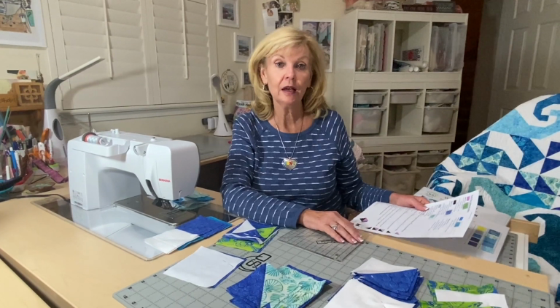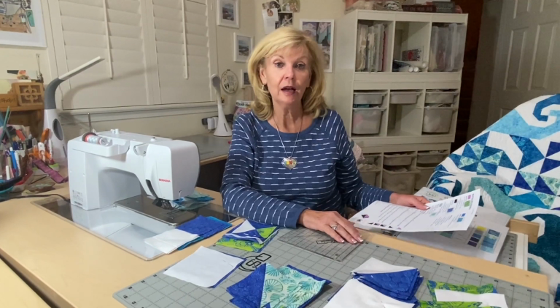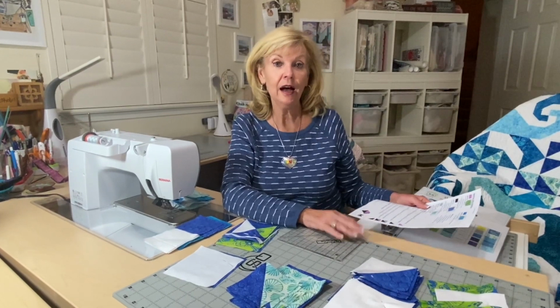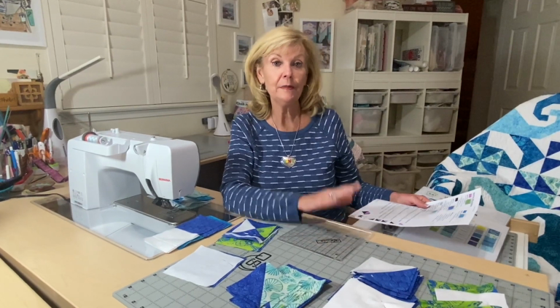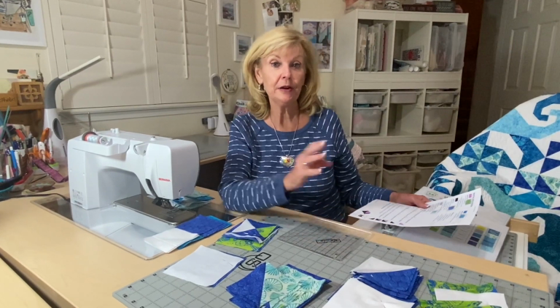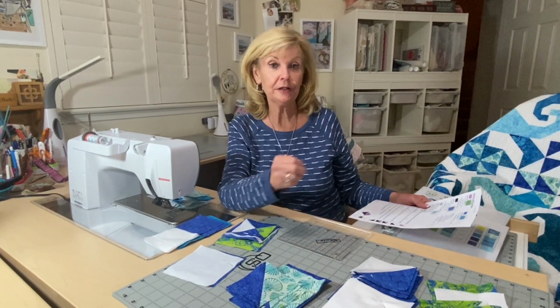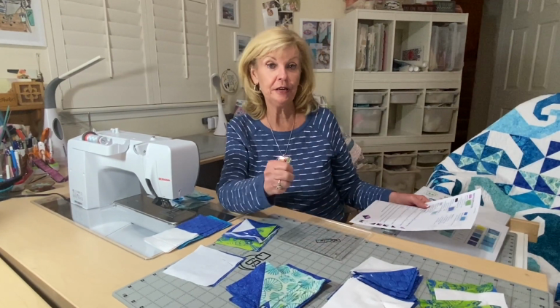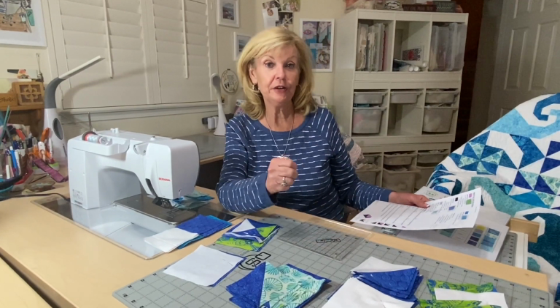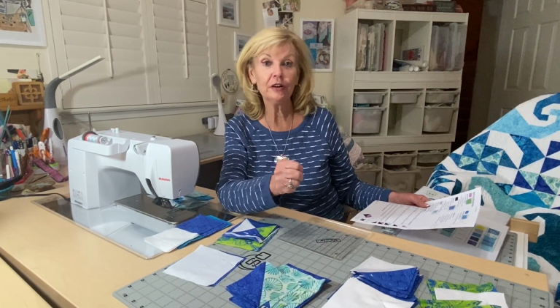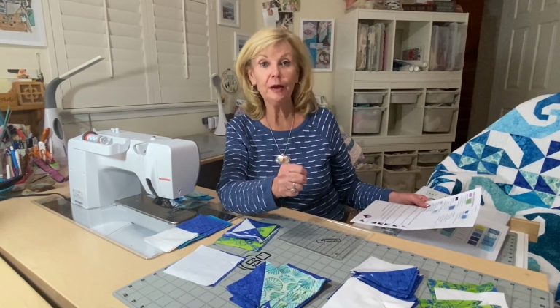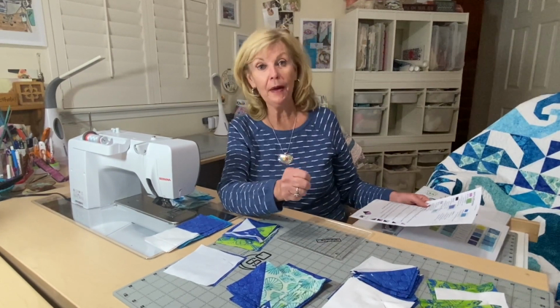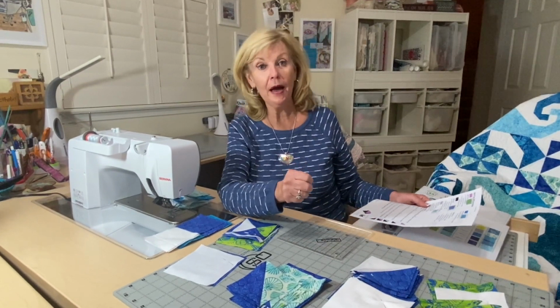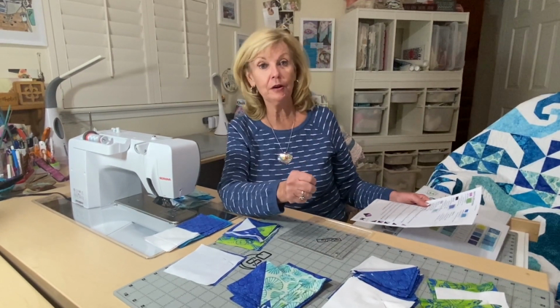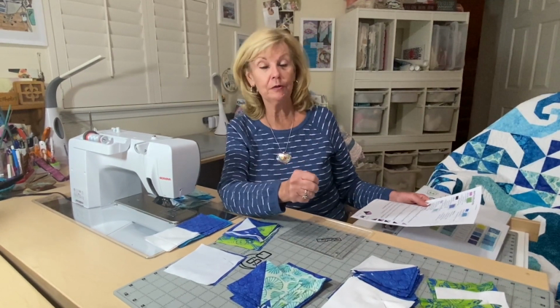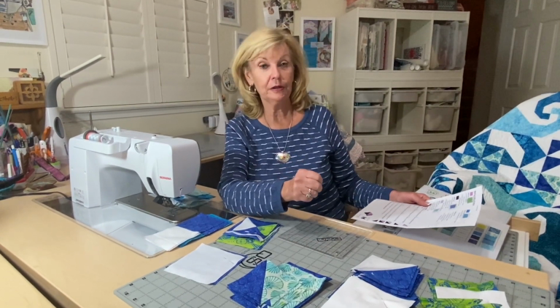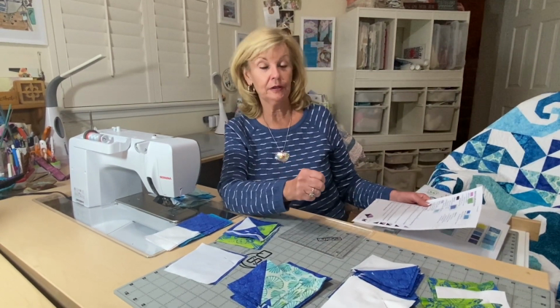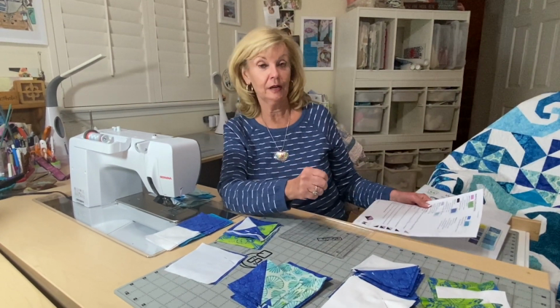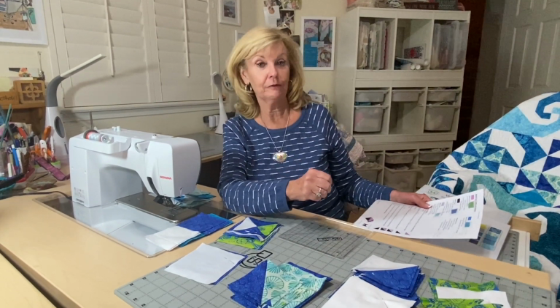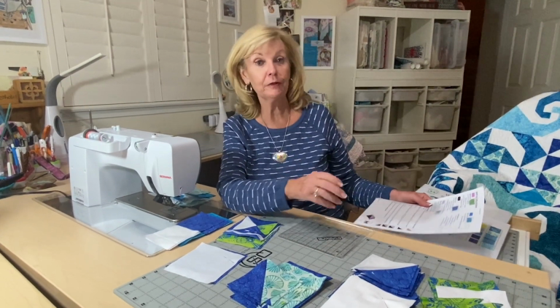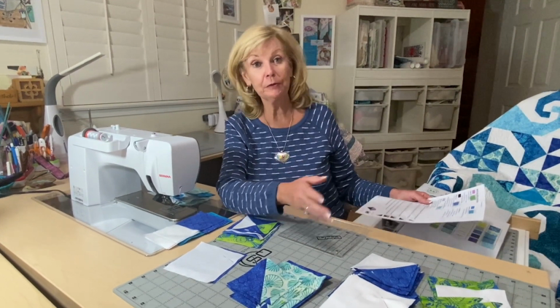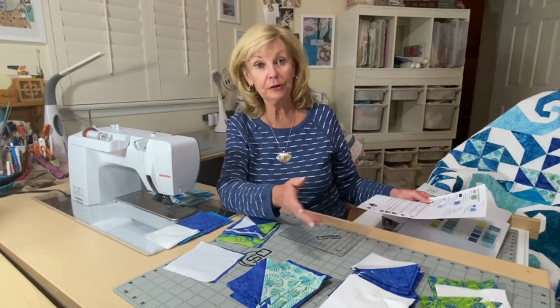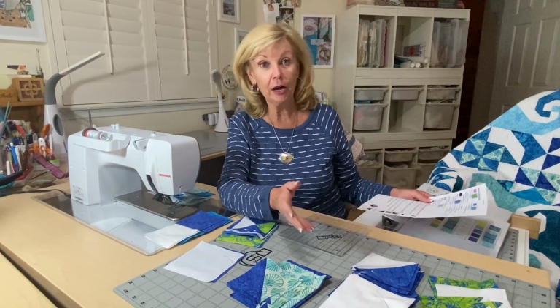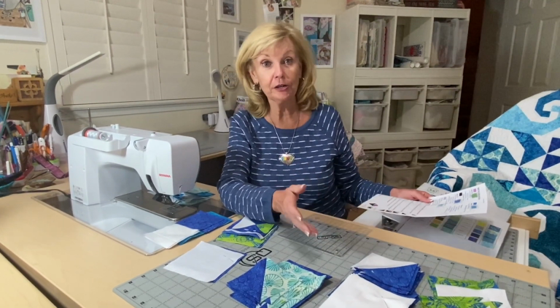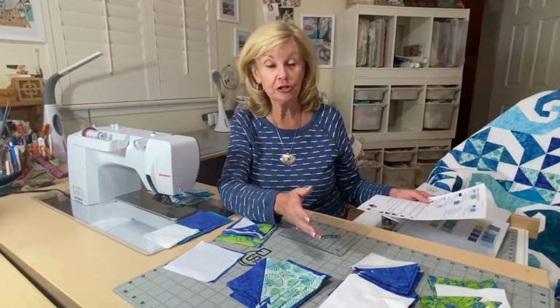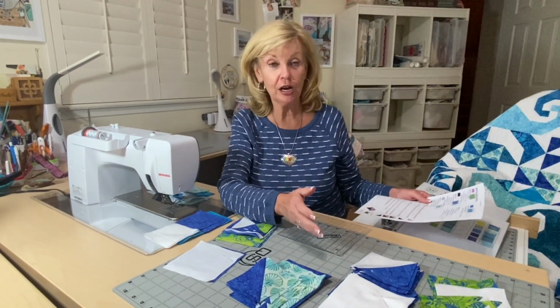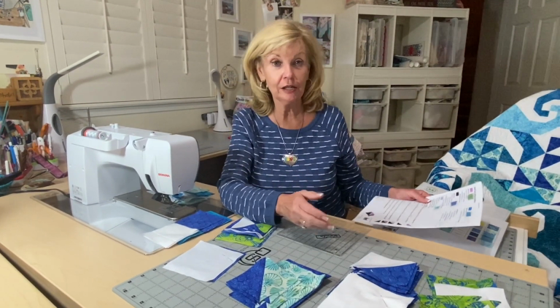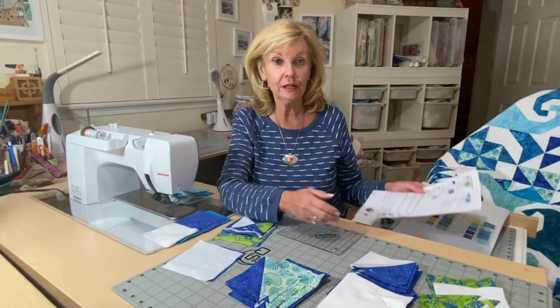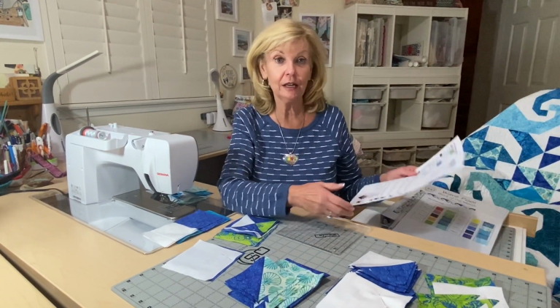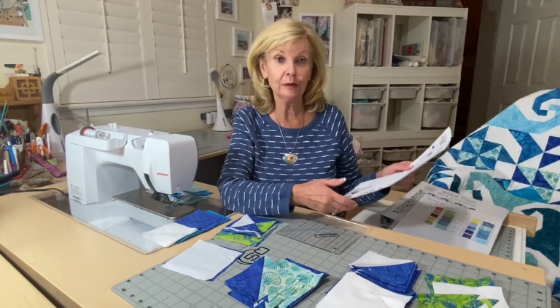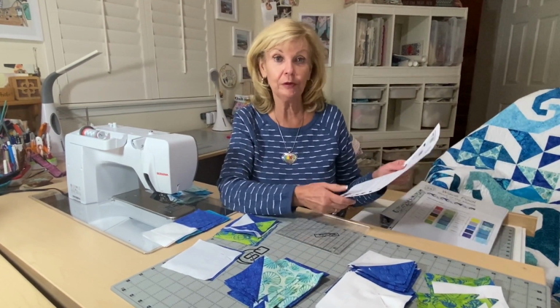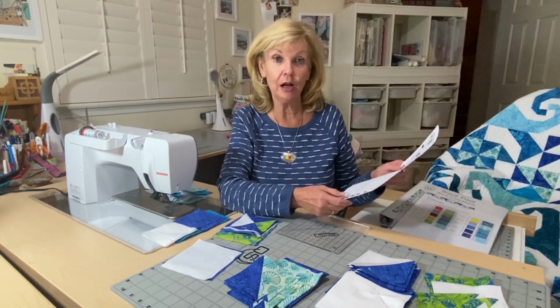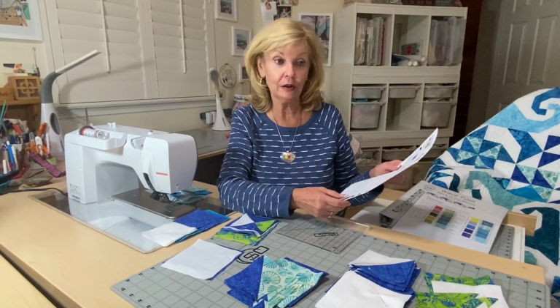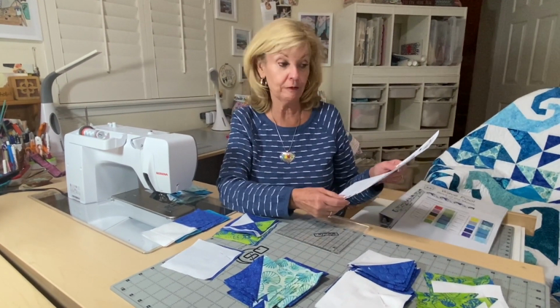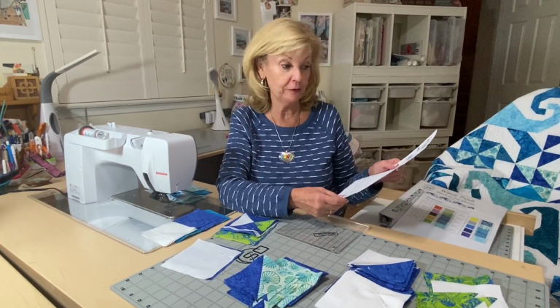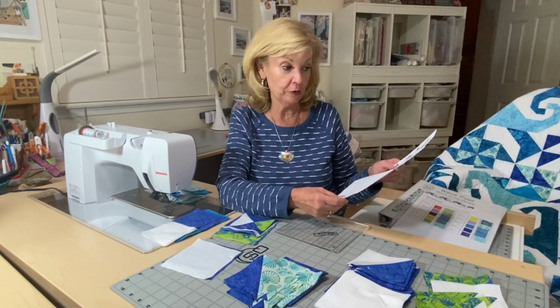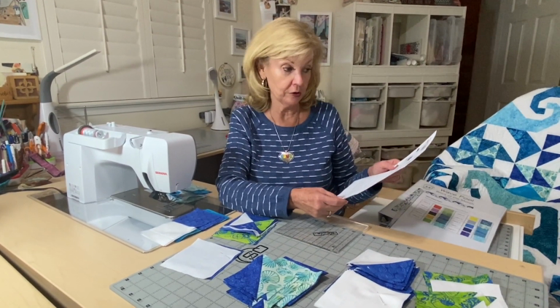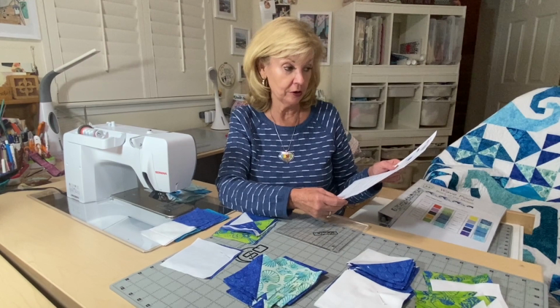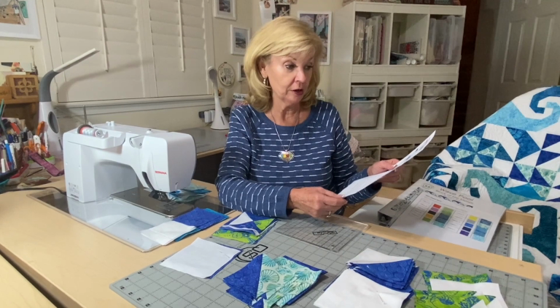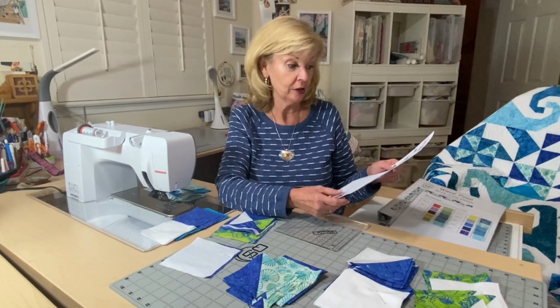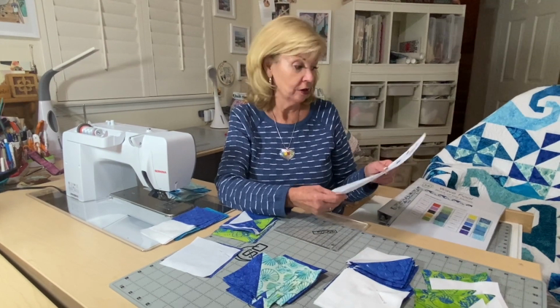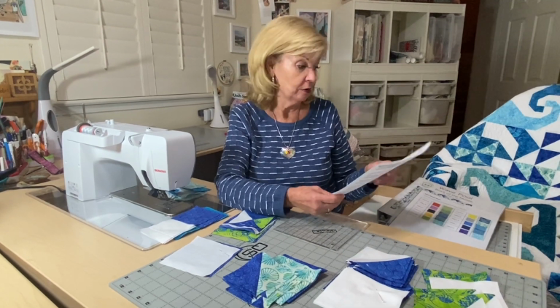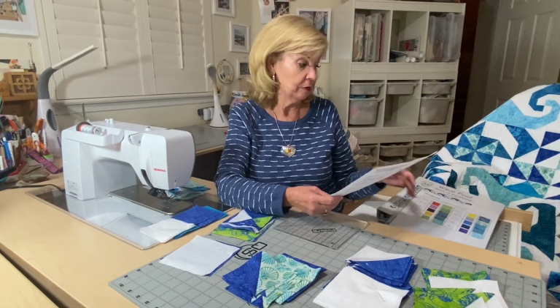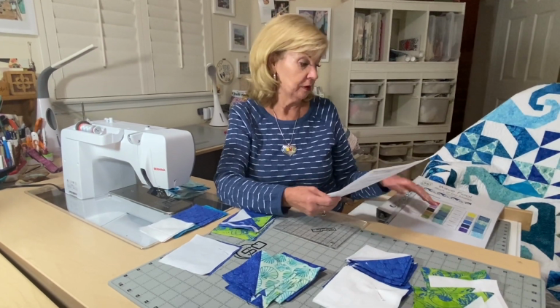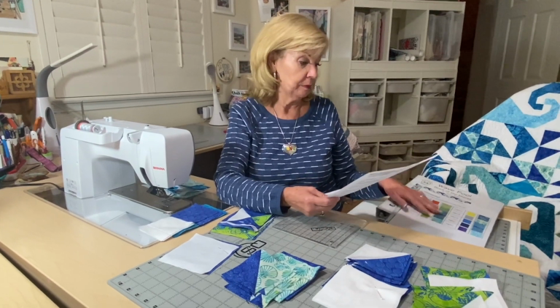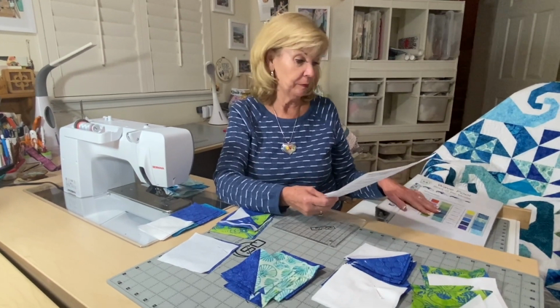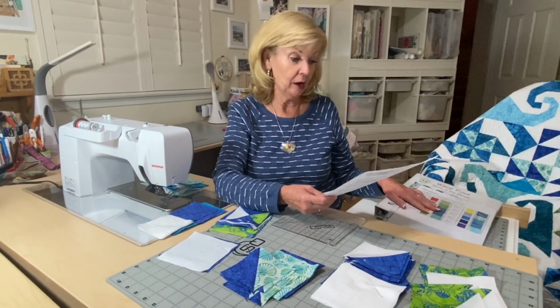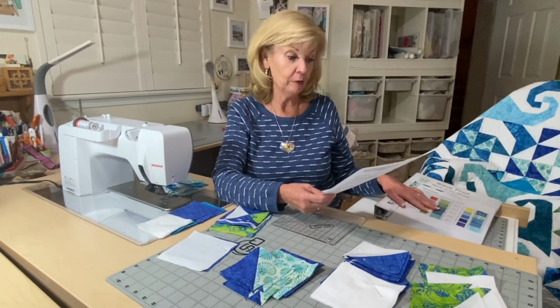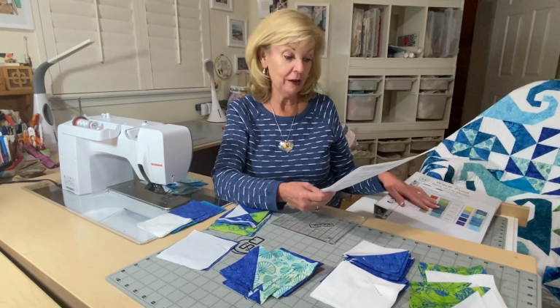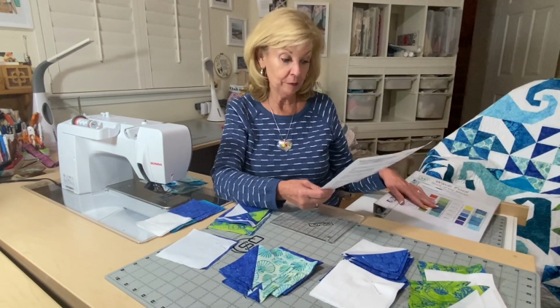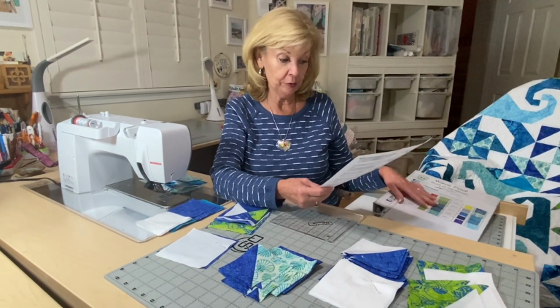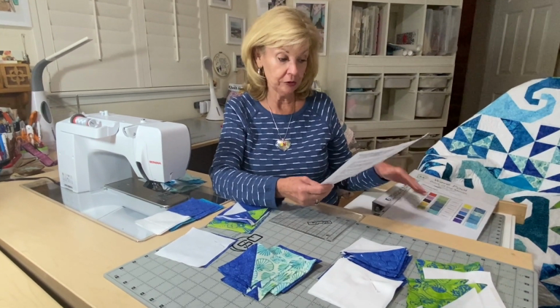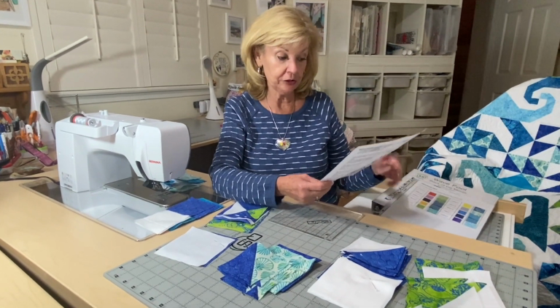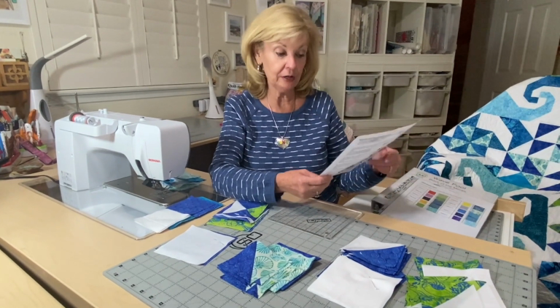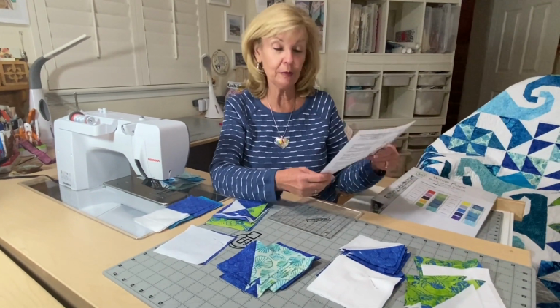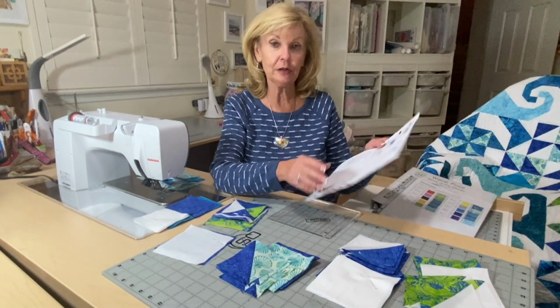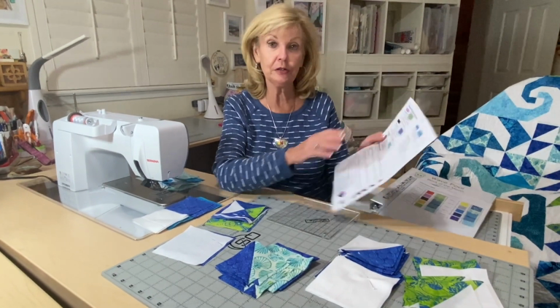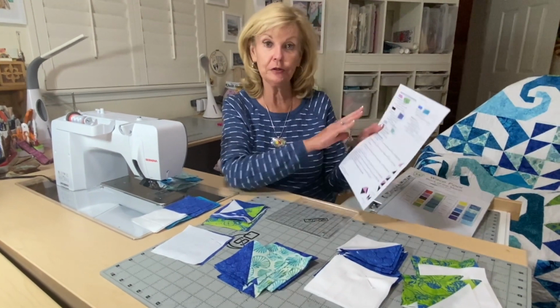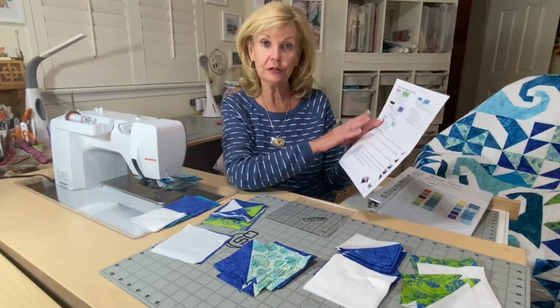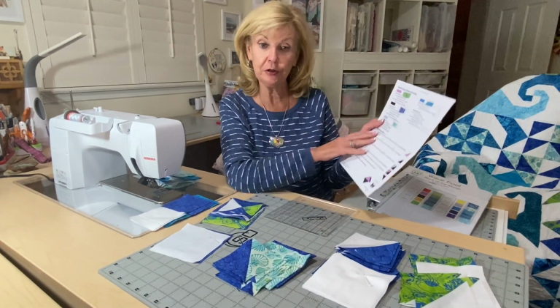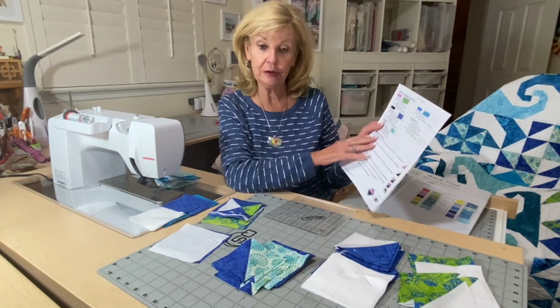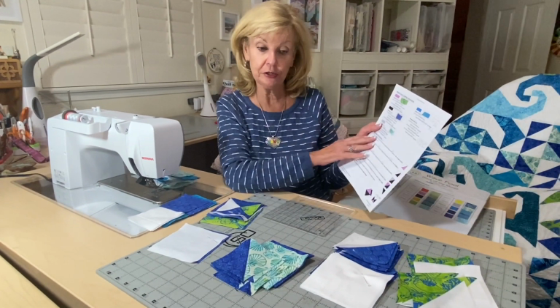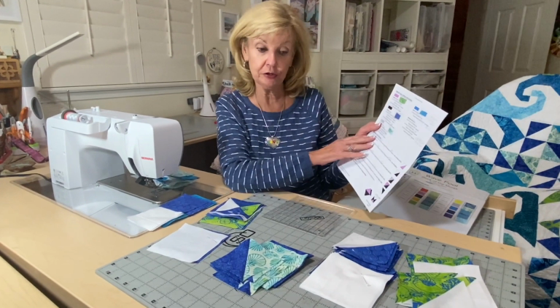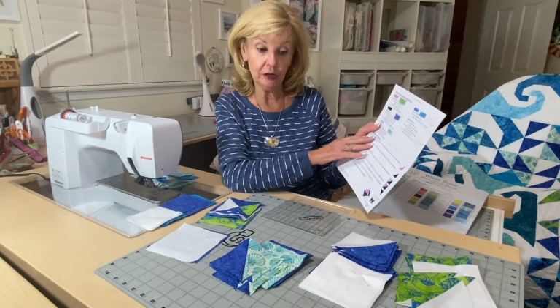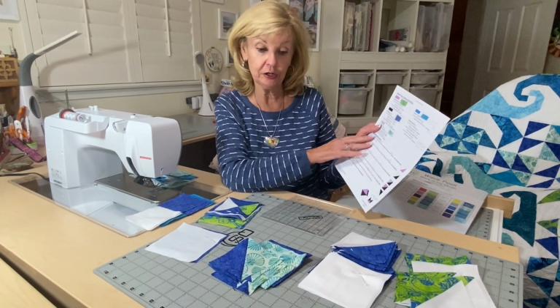Hi, Marilyn here. I'm back with Cotton and Chocolate in block four with a wave pool. Now we're going to do the sewing instructions.